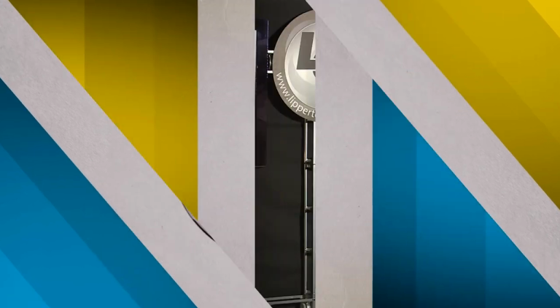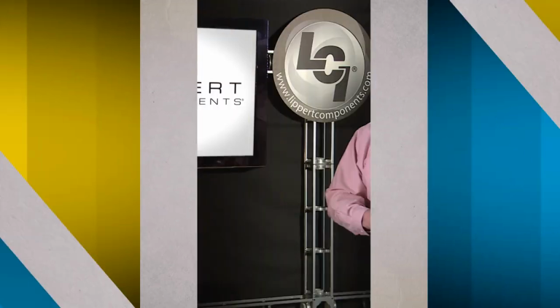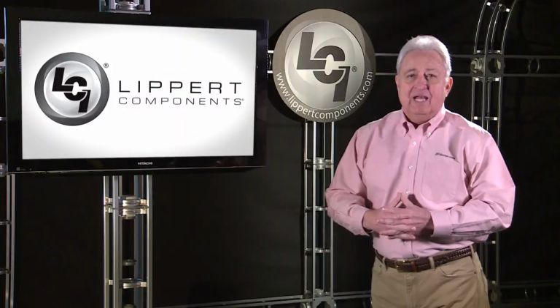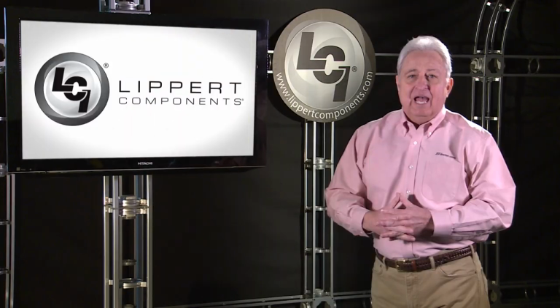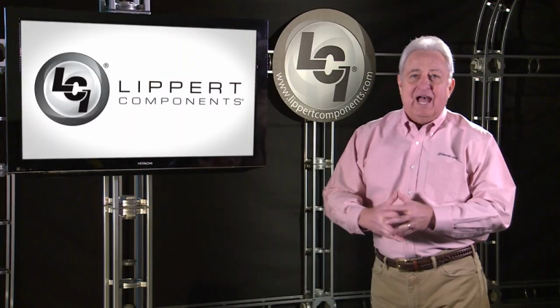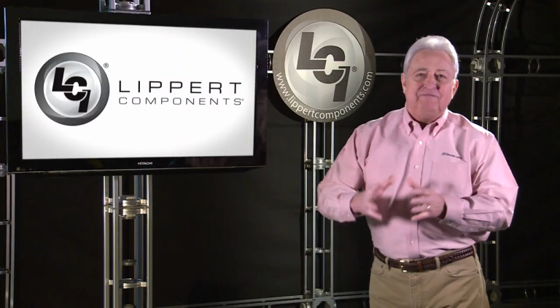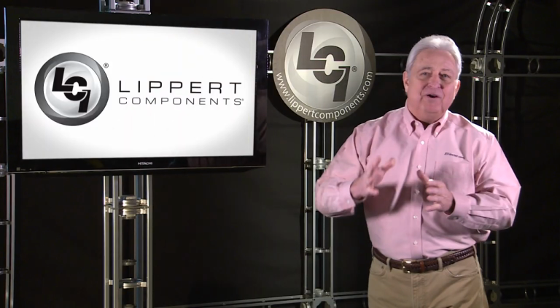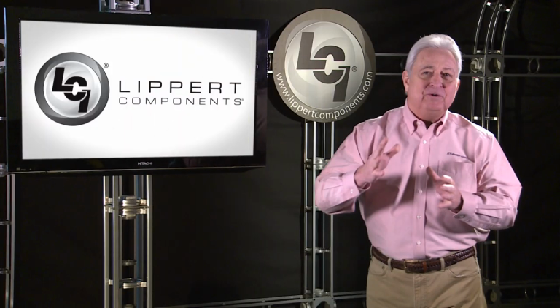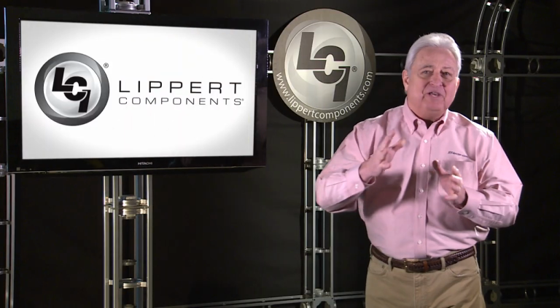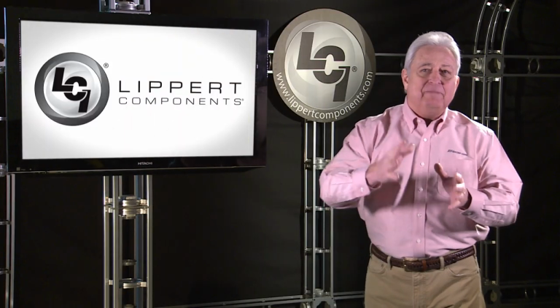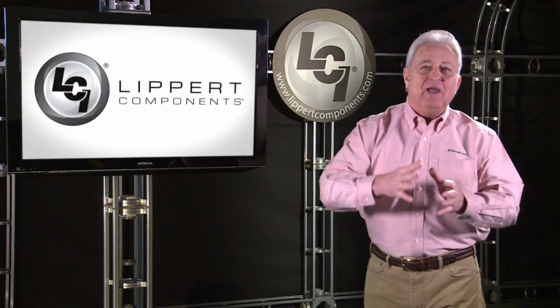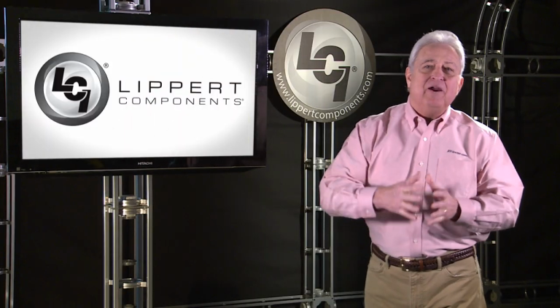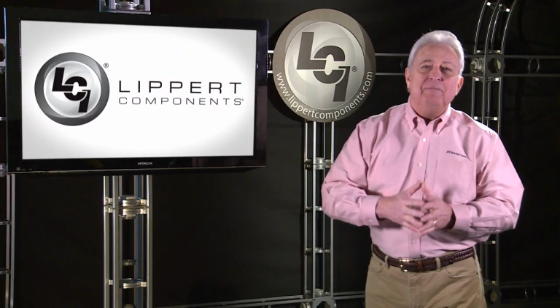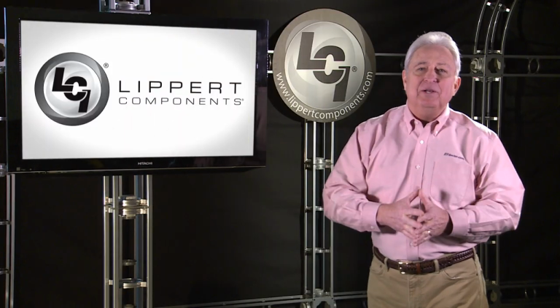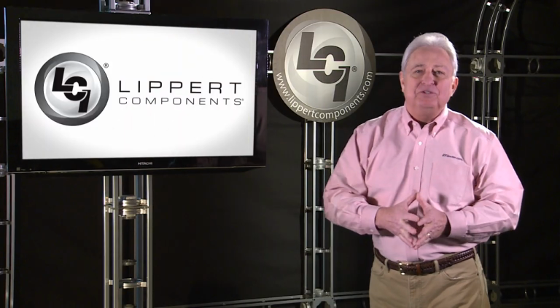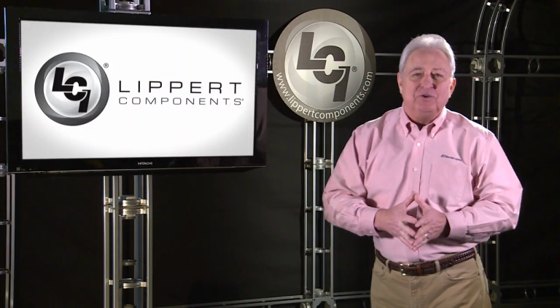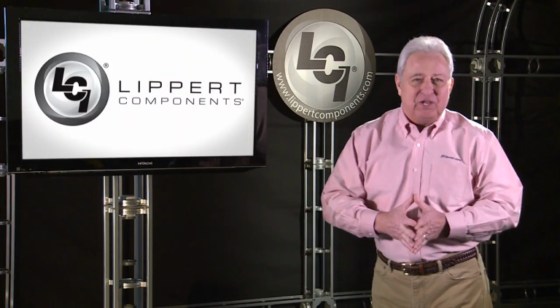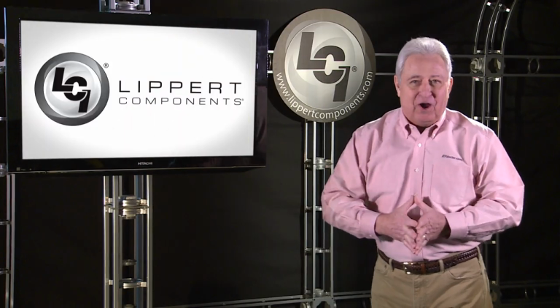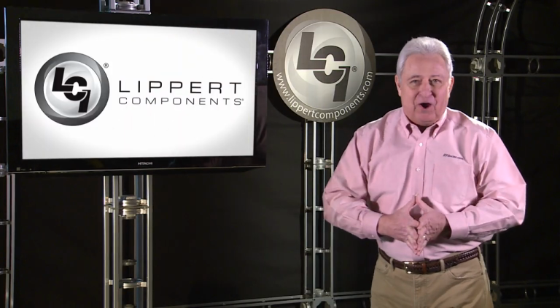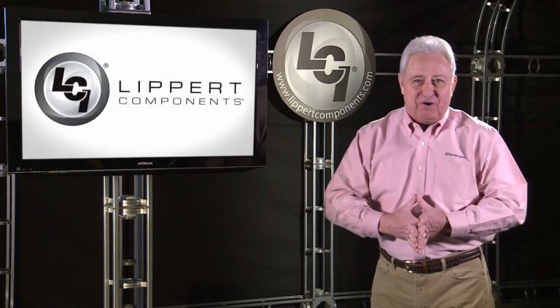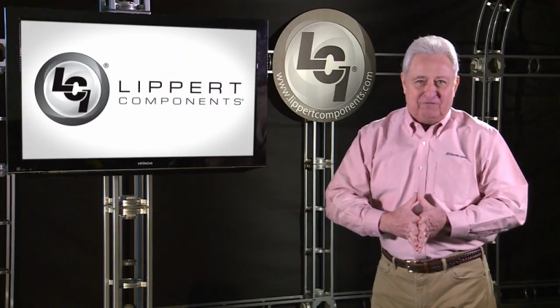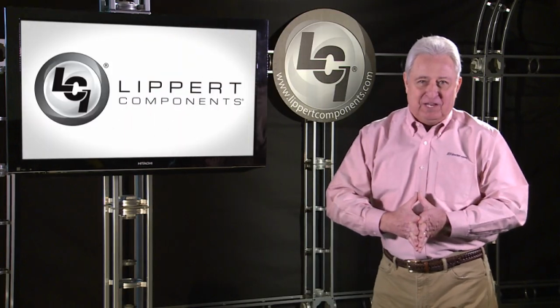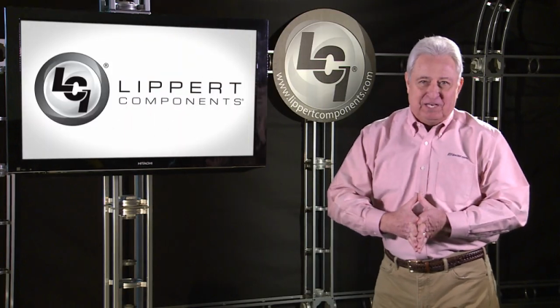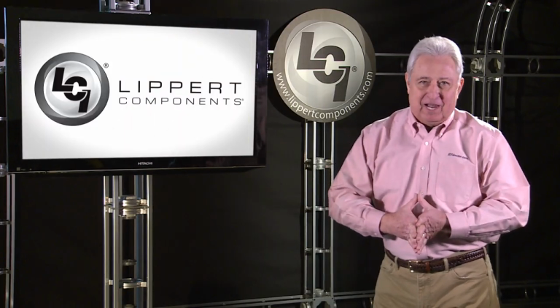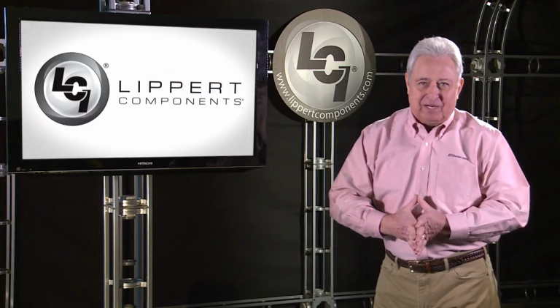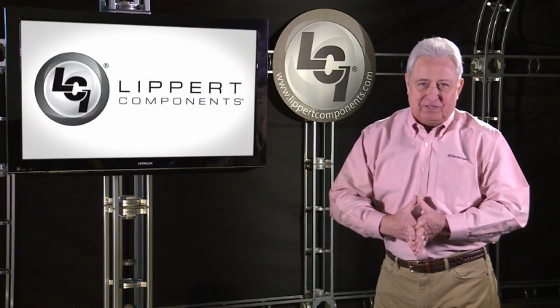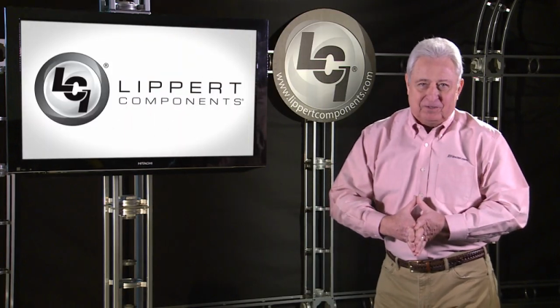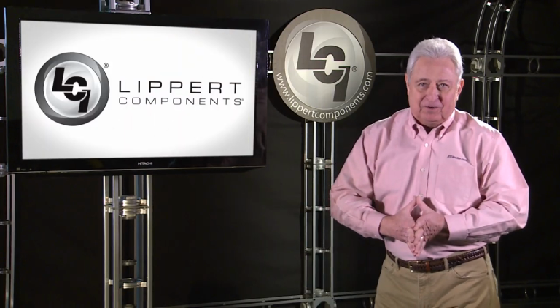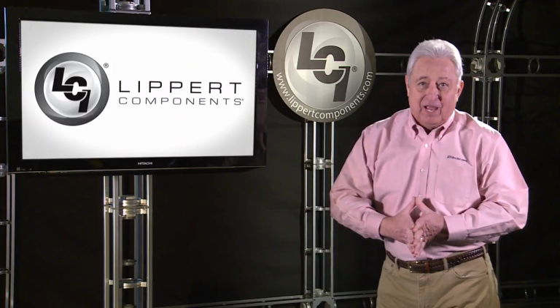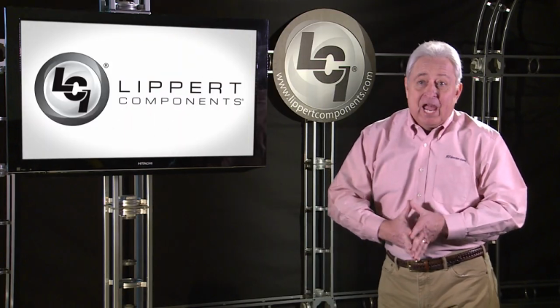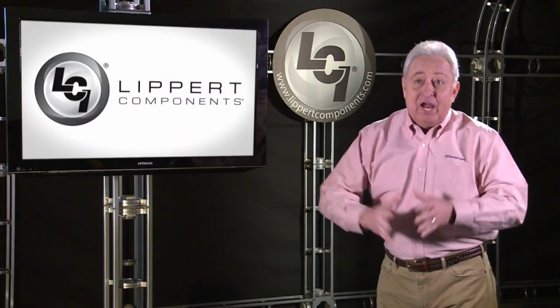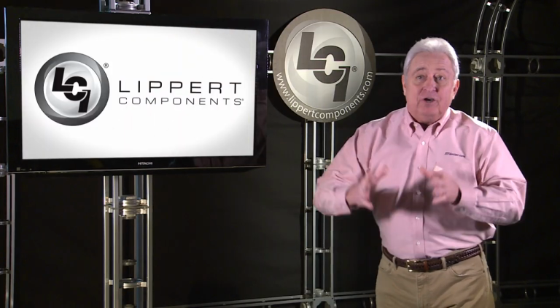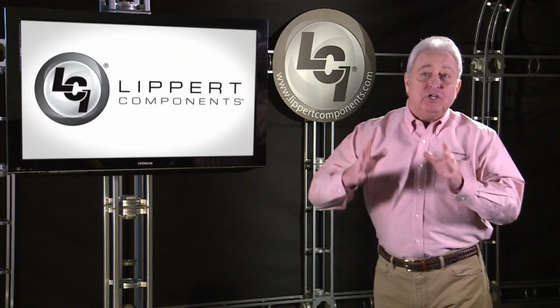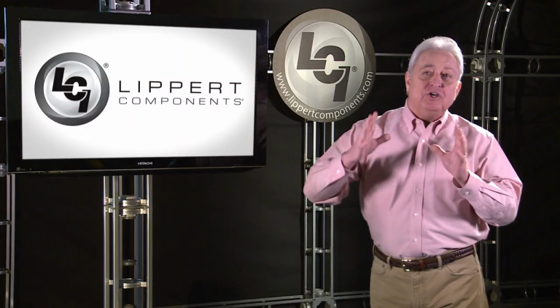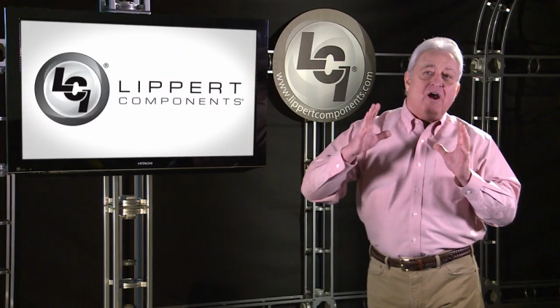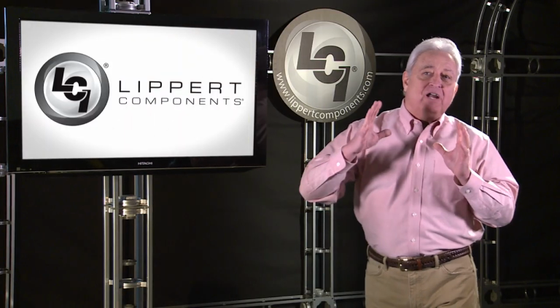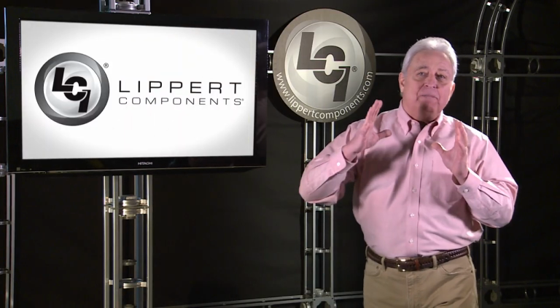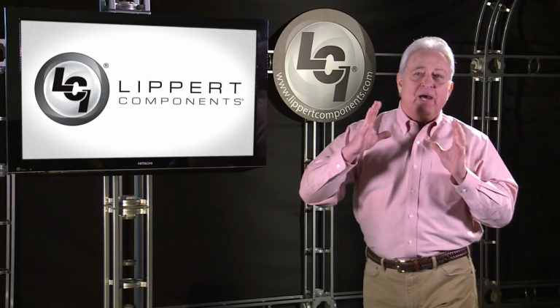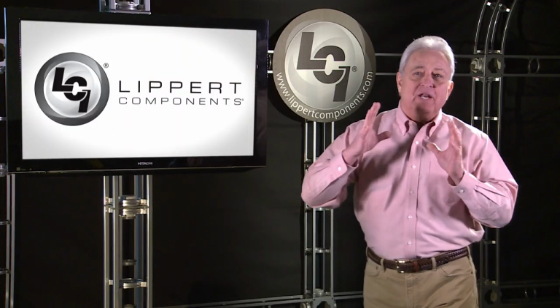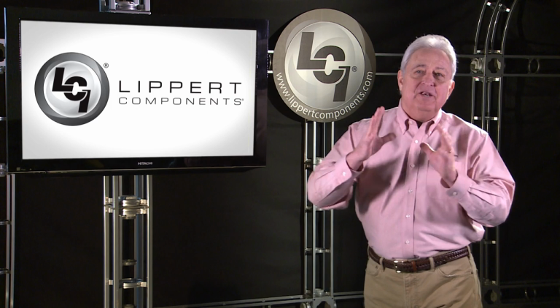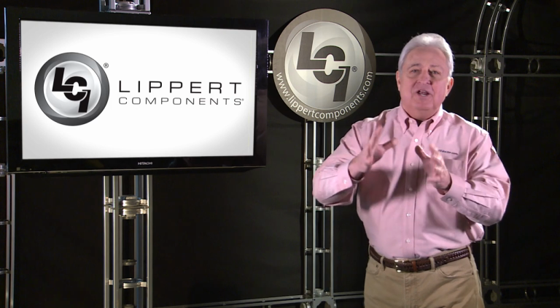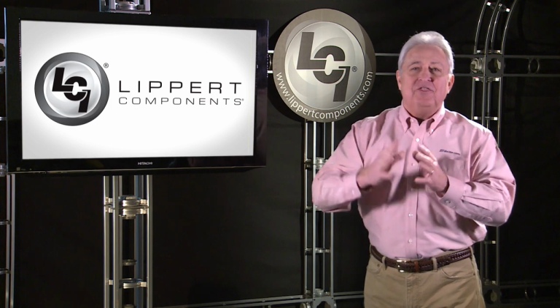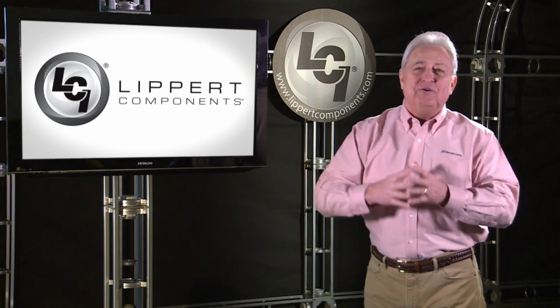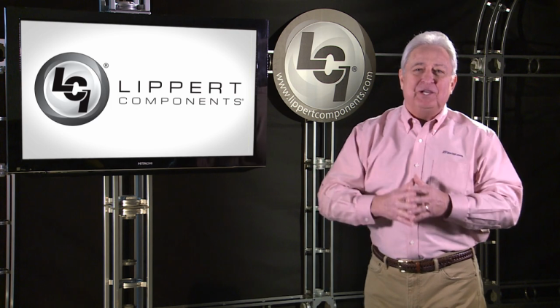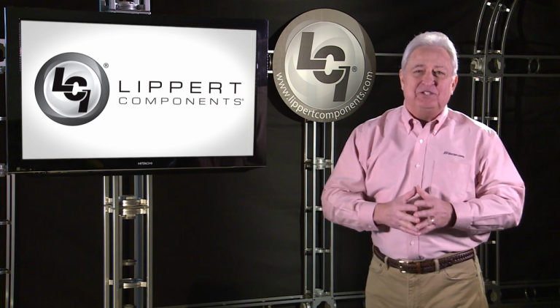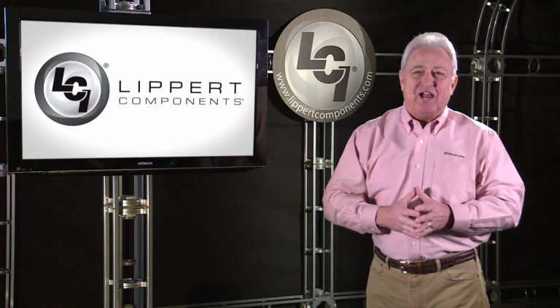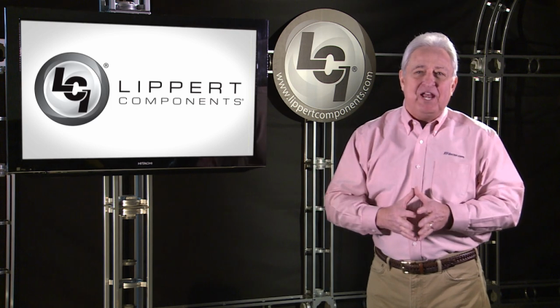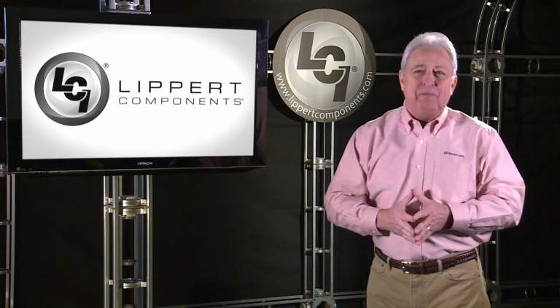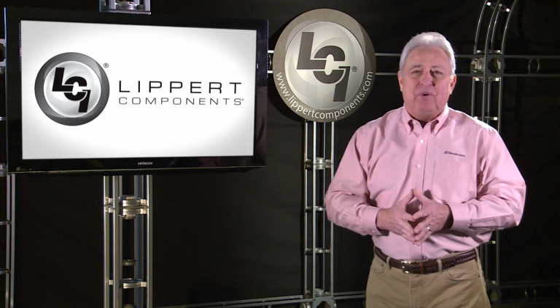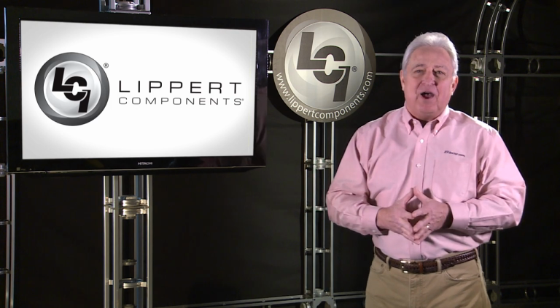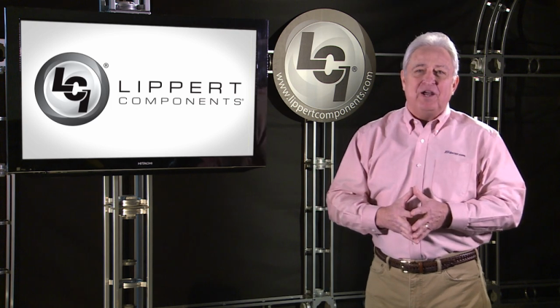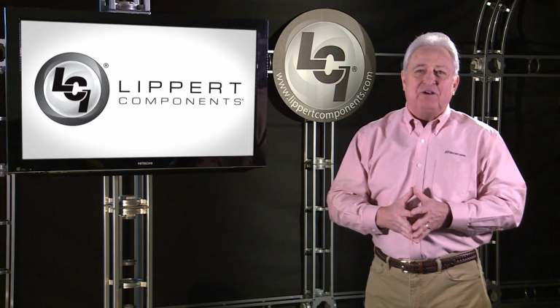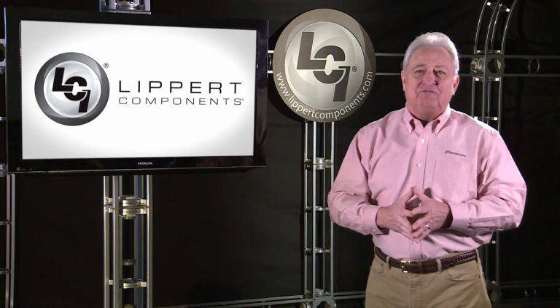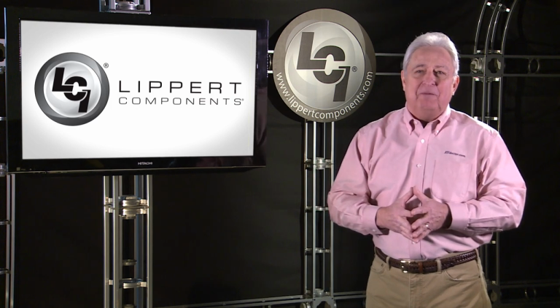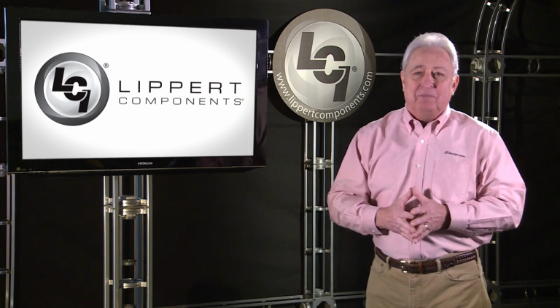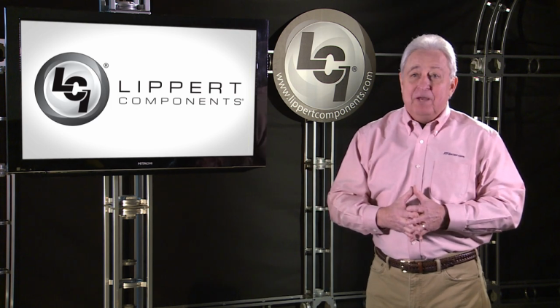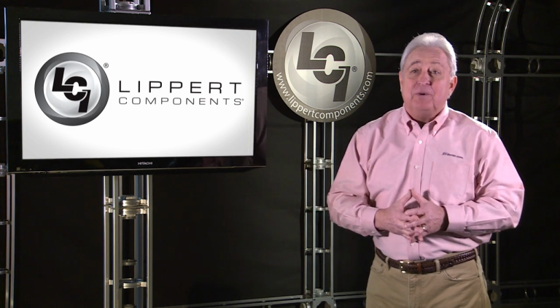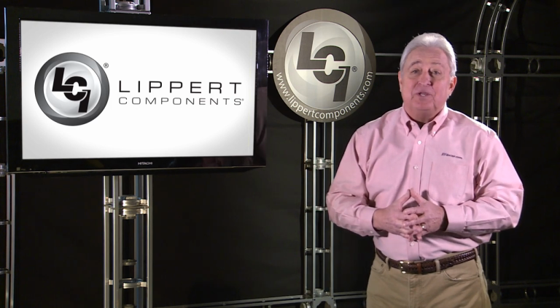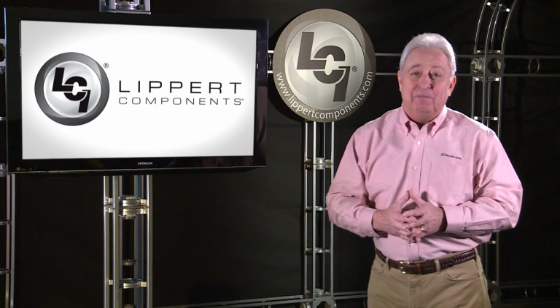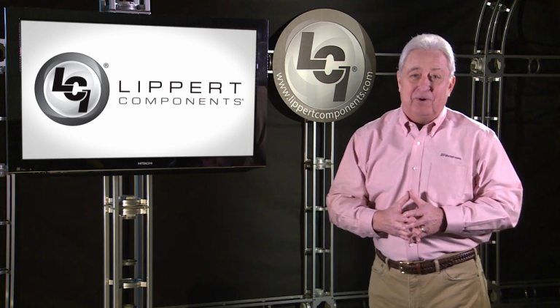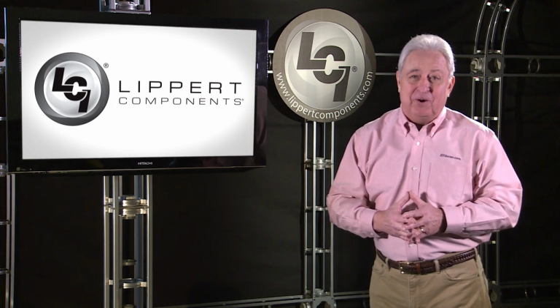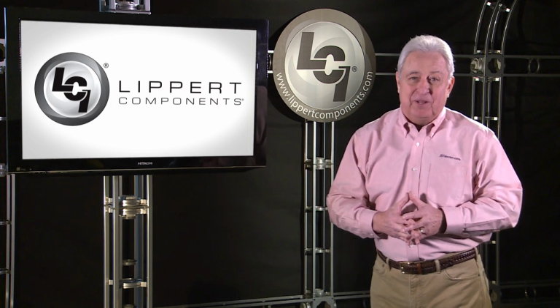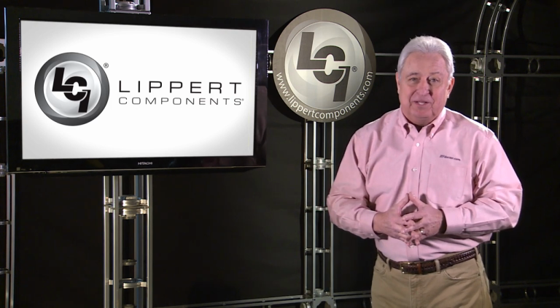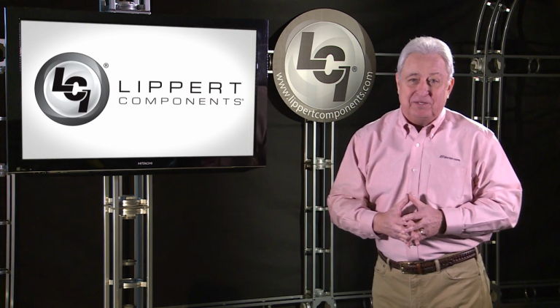Hi folks, I'm Gary Bunzer, the RV Doctor, here to talk about another exciting product from Lippert Components.